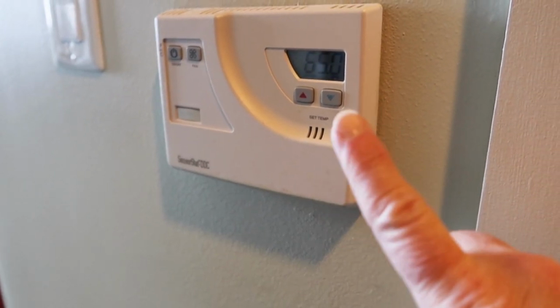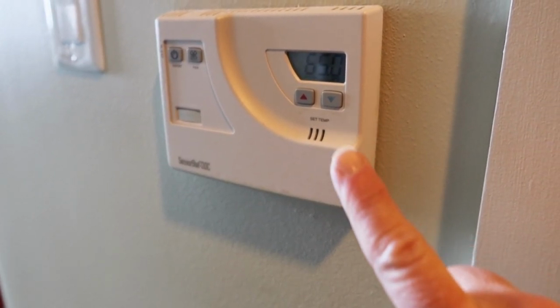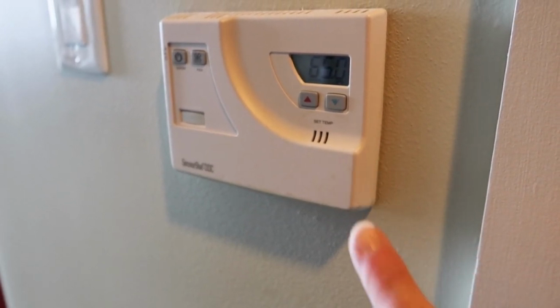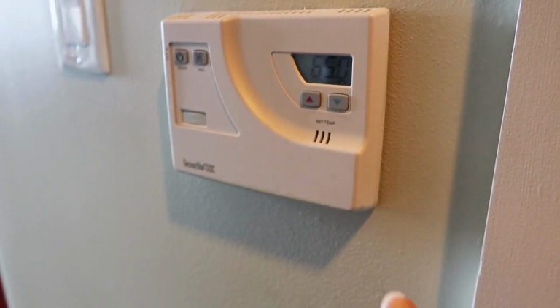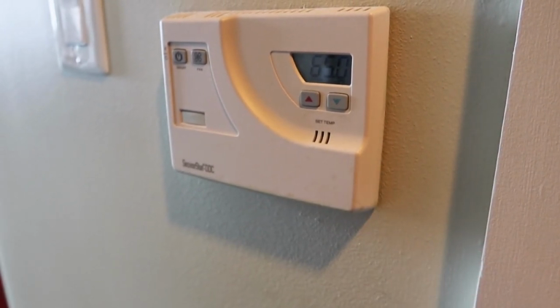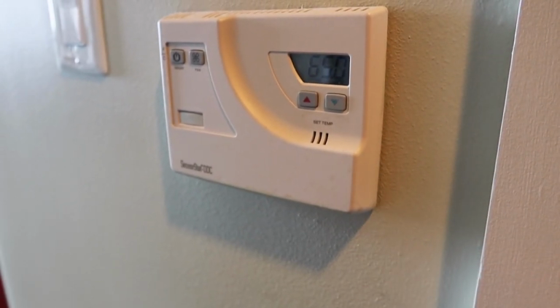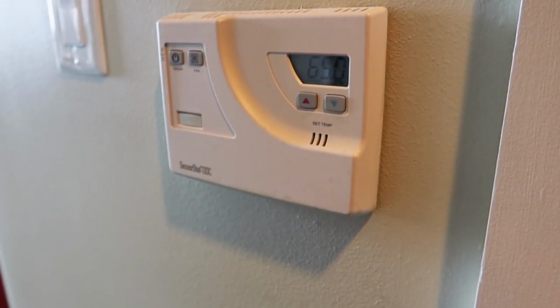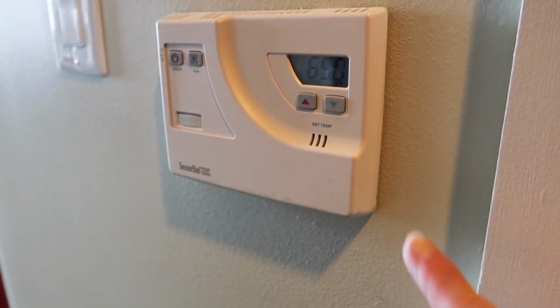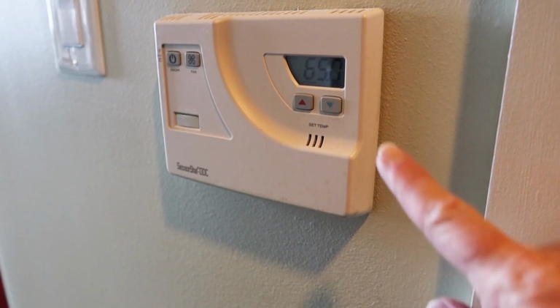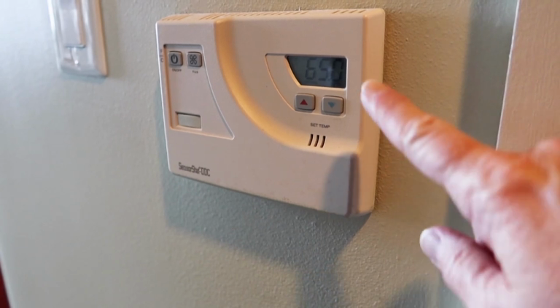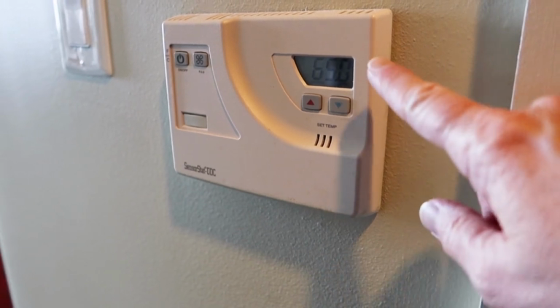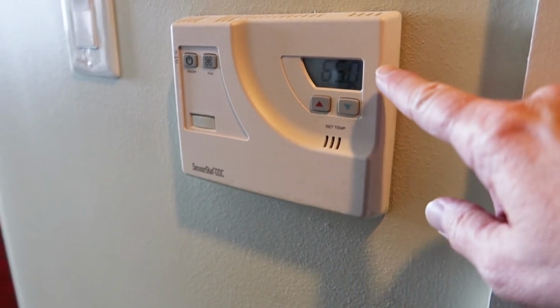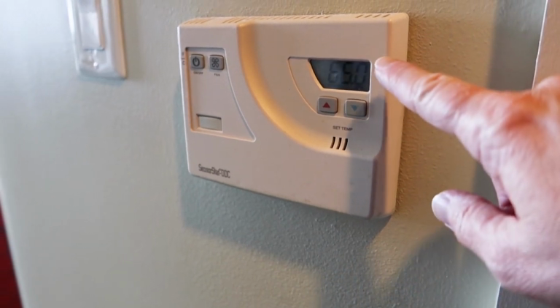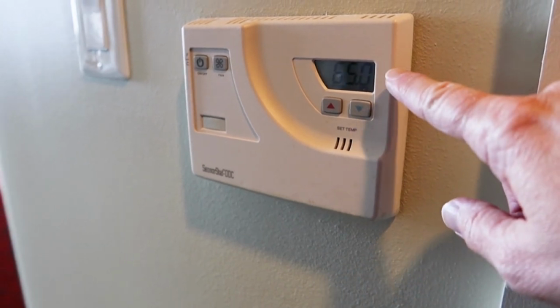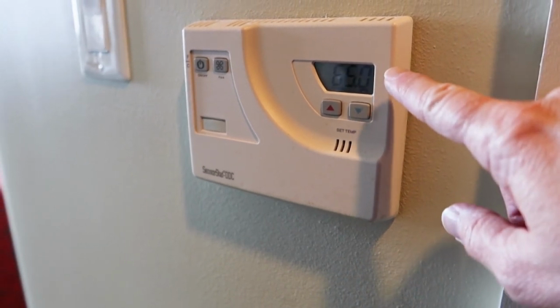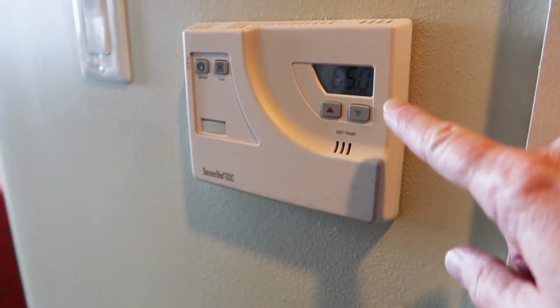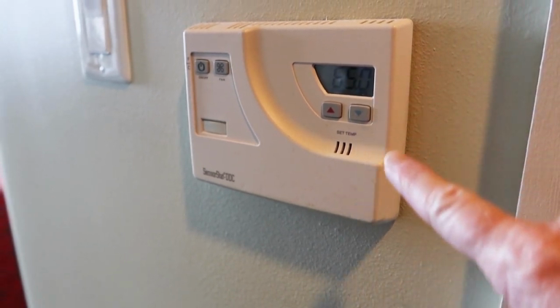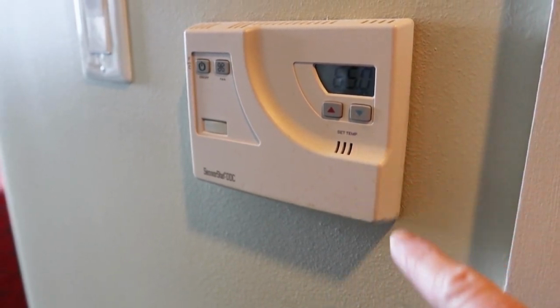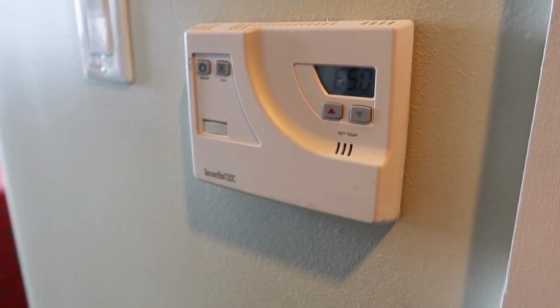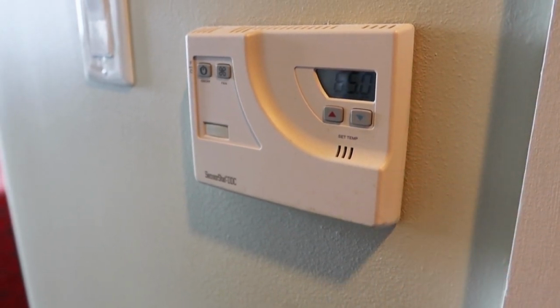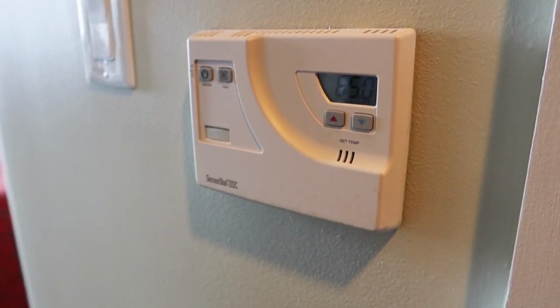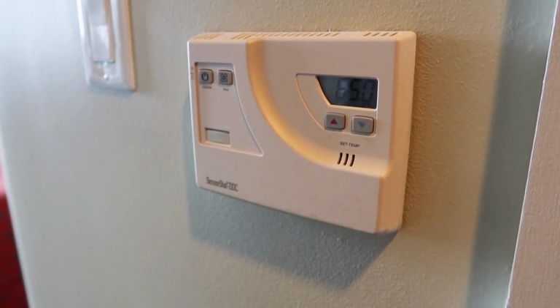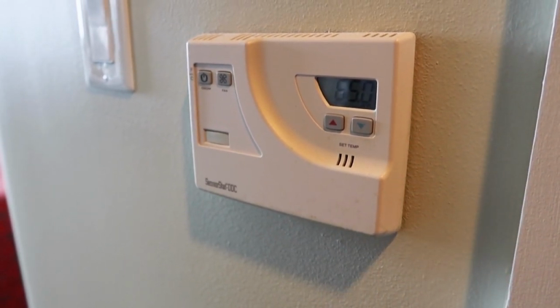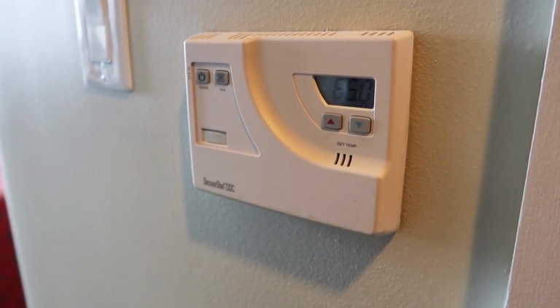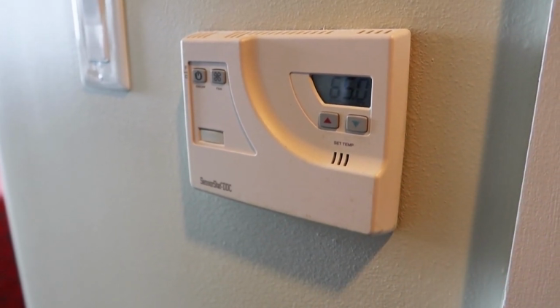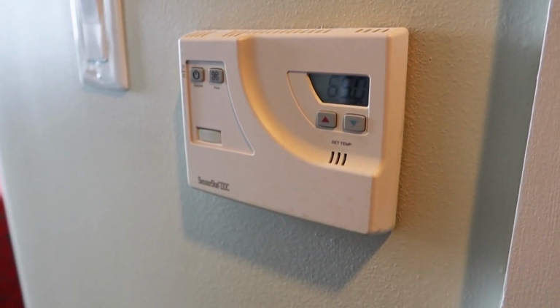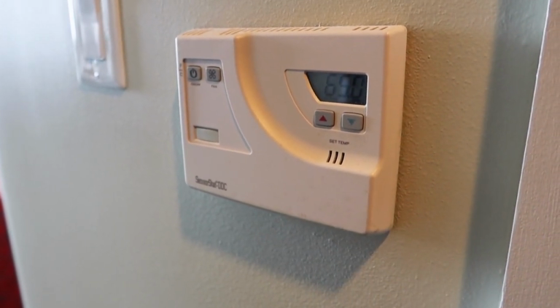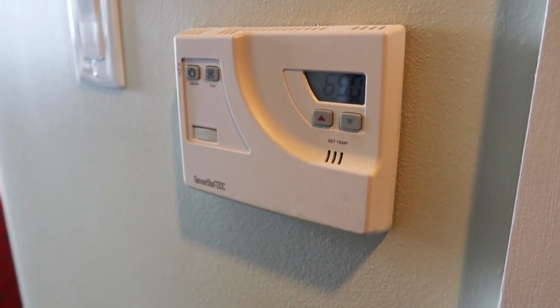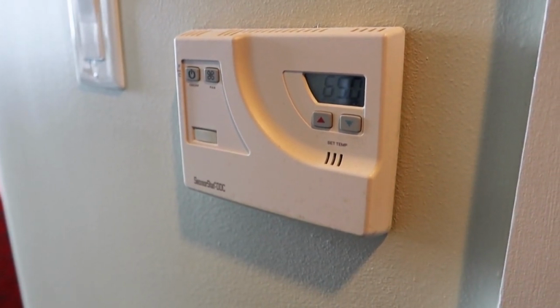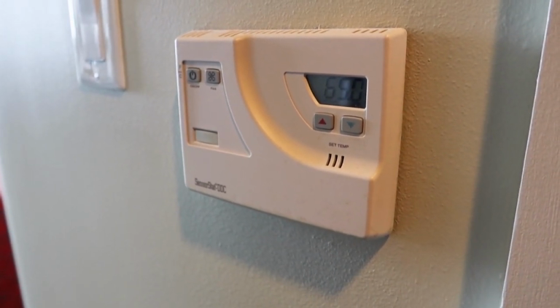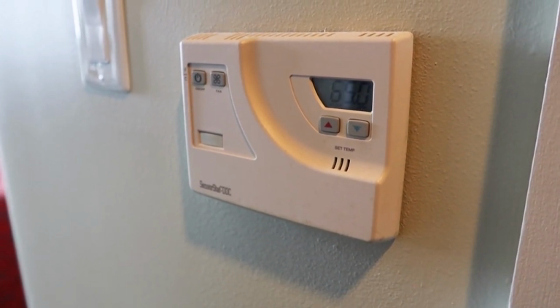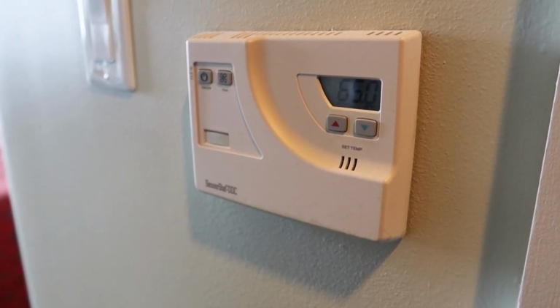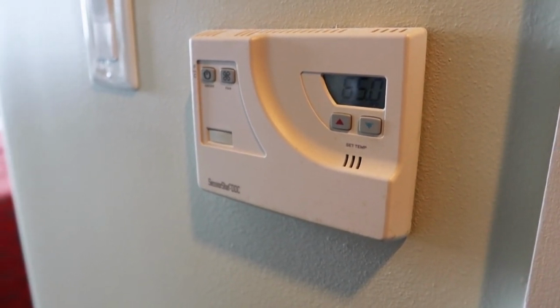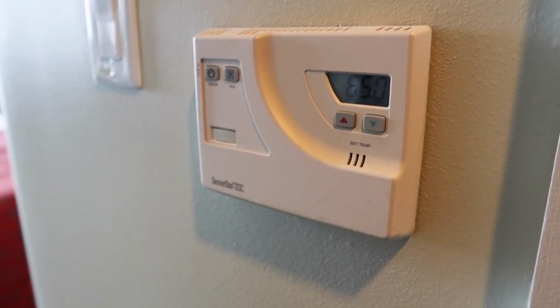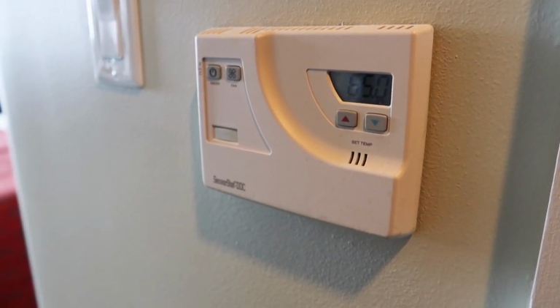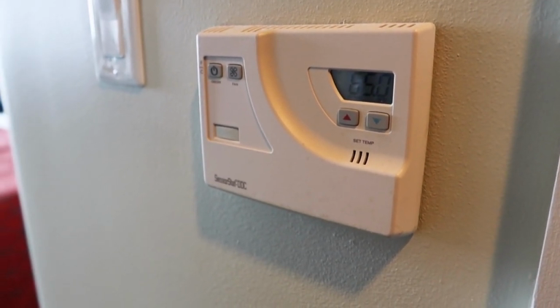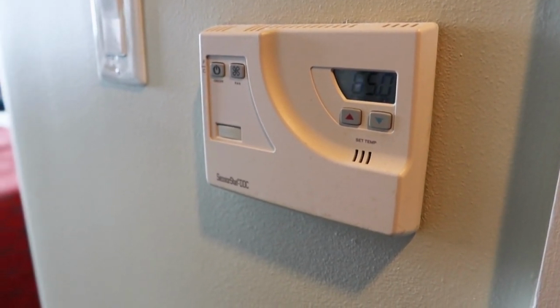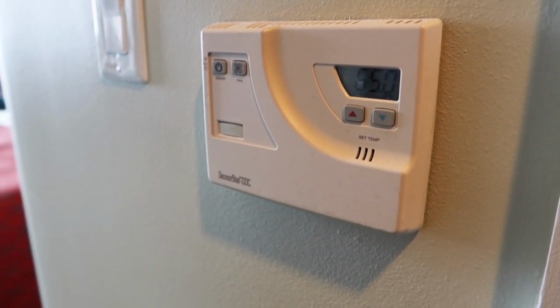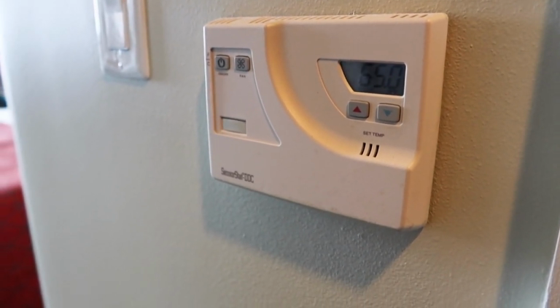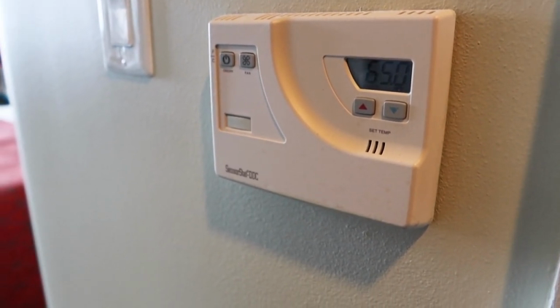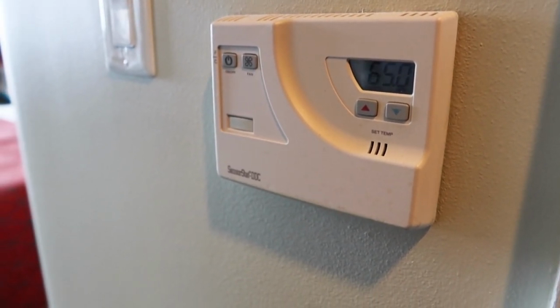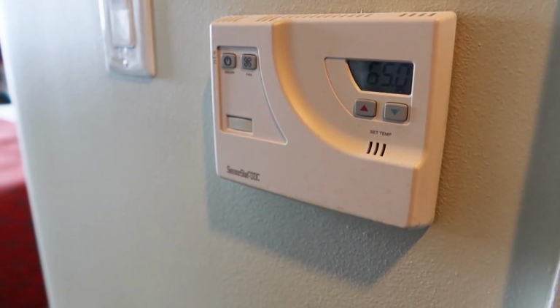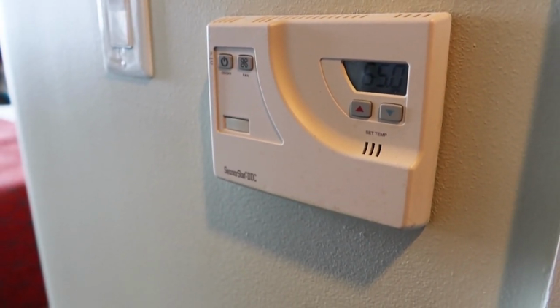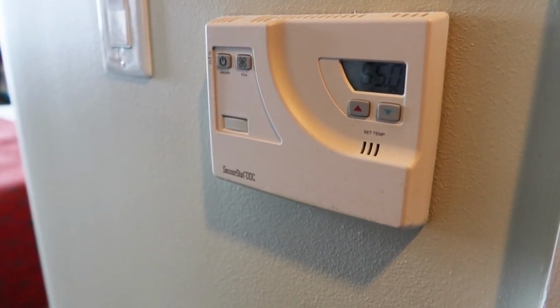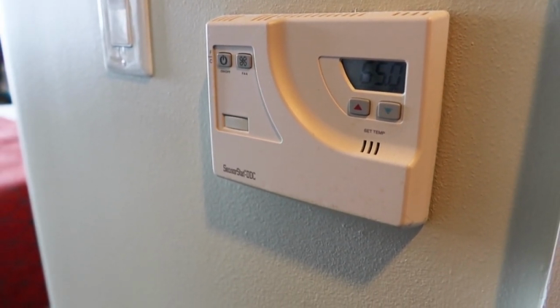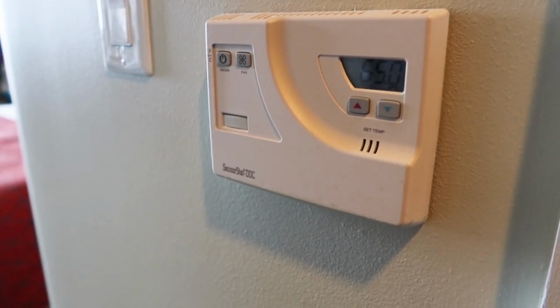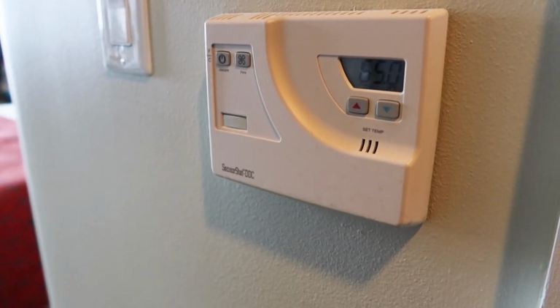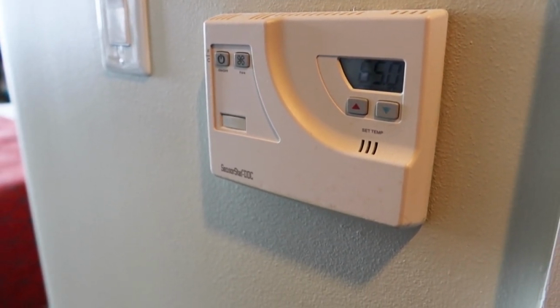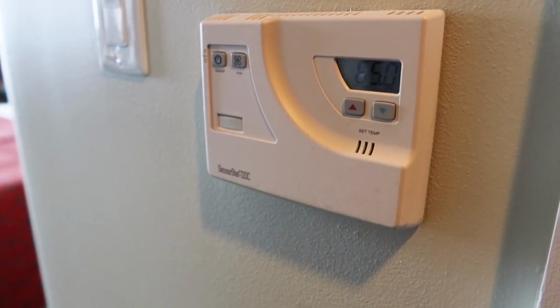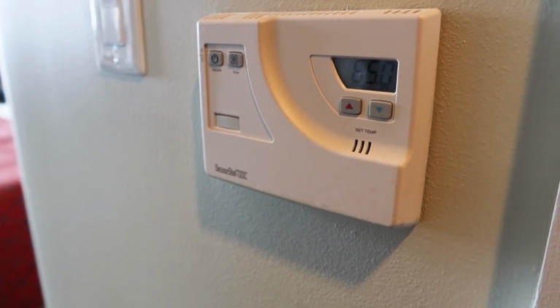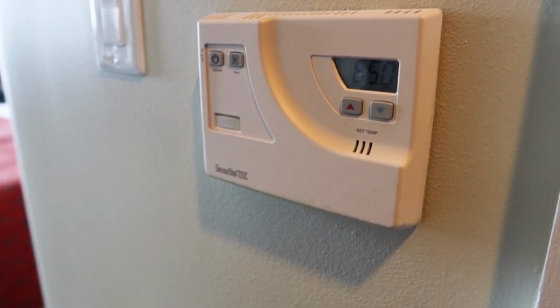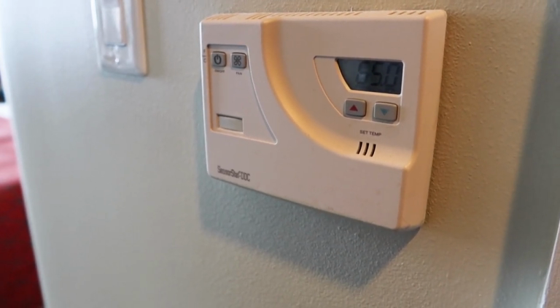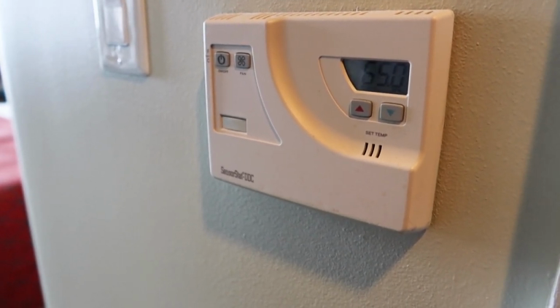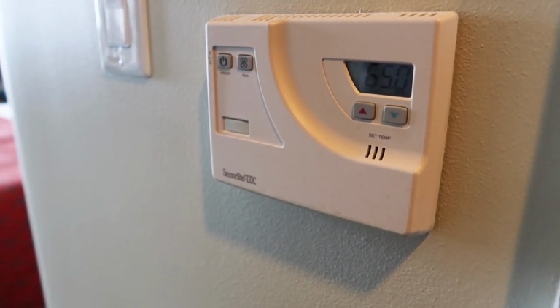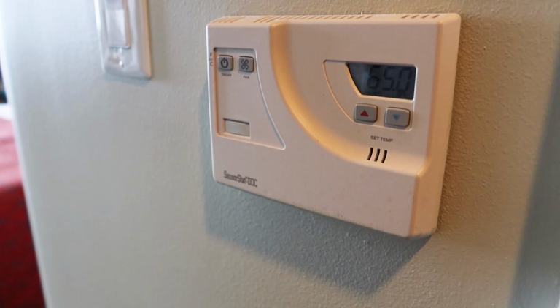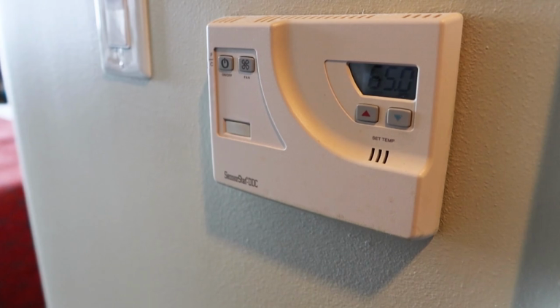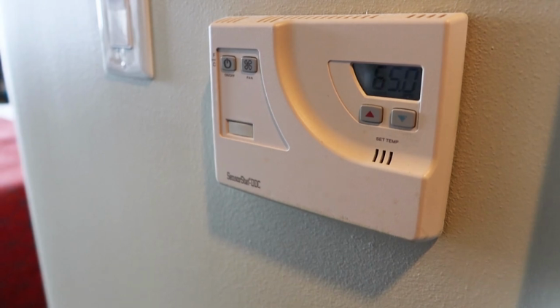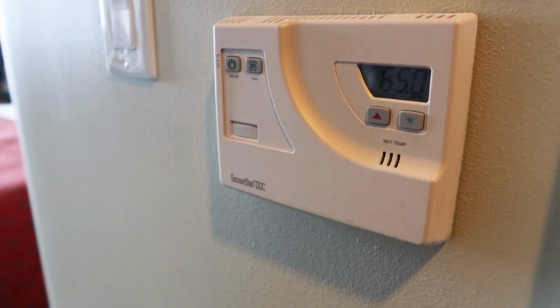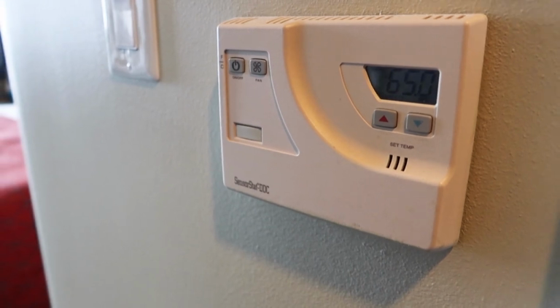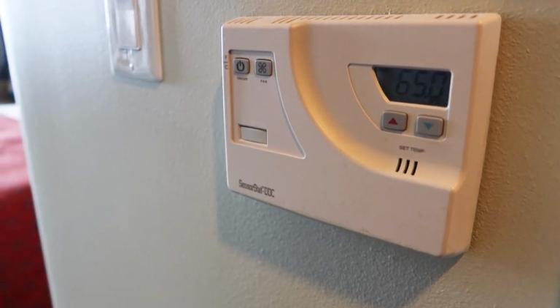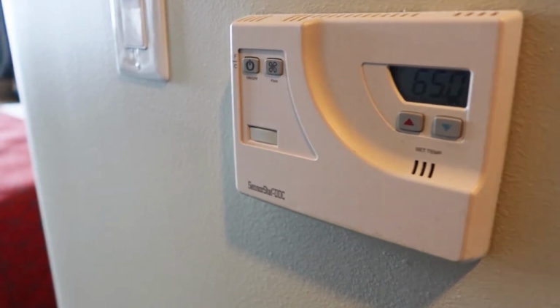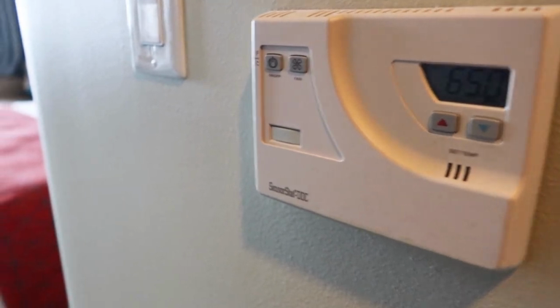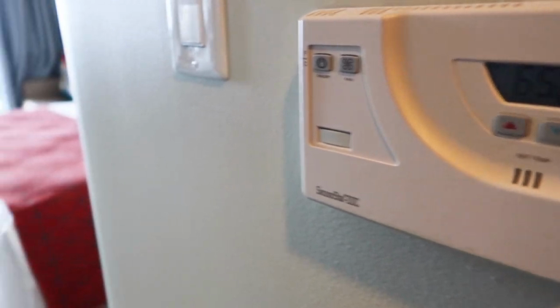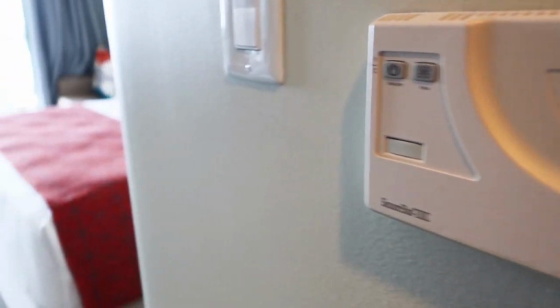Here's the AC control so you can adjust the temperature. It's set to 65, so this is one of the rooms that lets you go down to 65. We've seen some that only go down to 68.